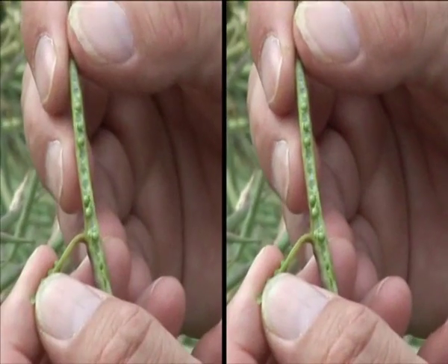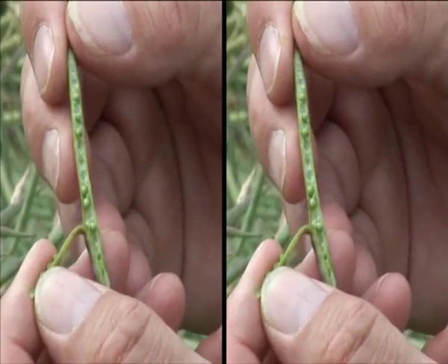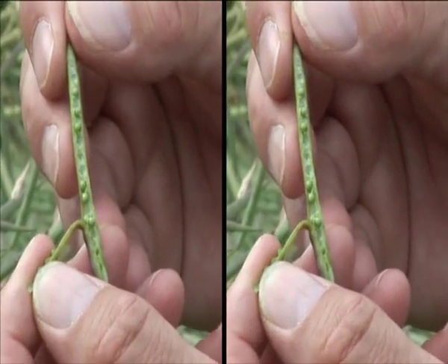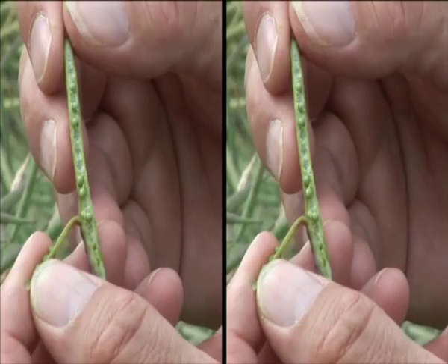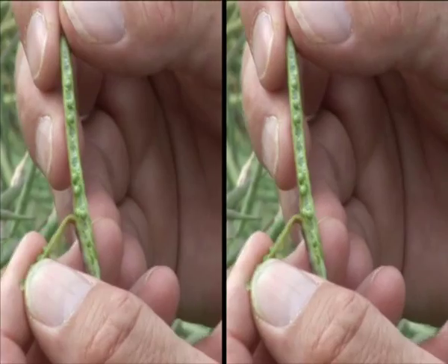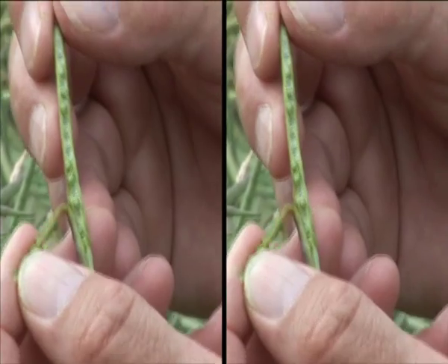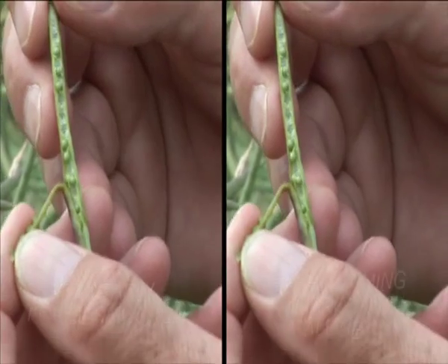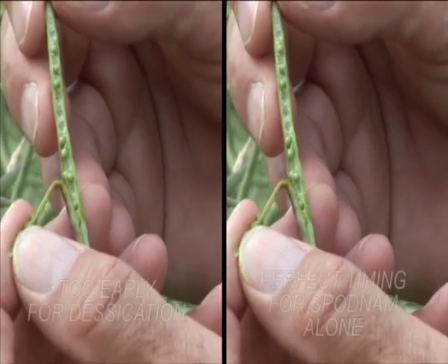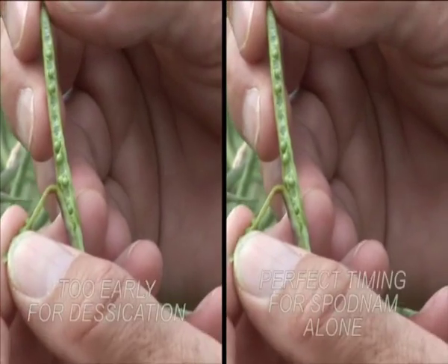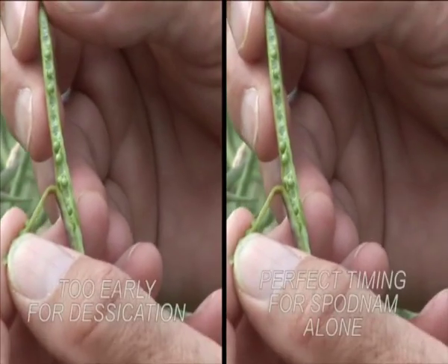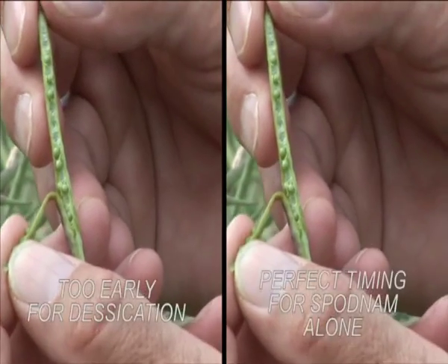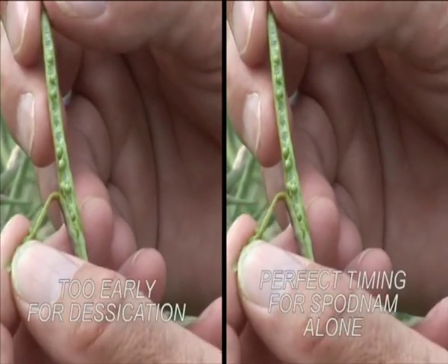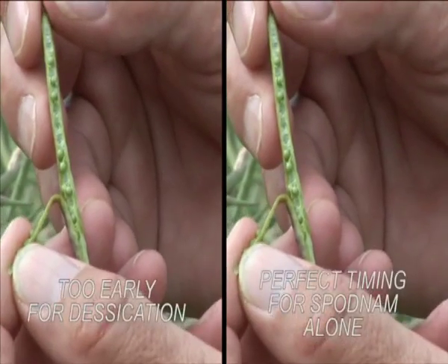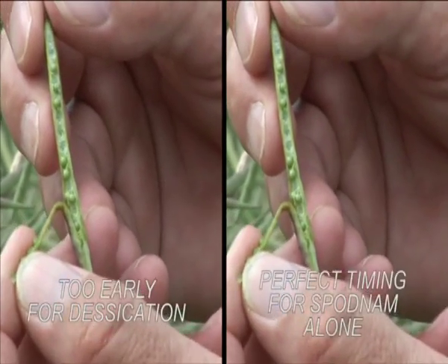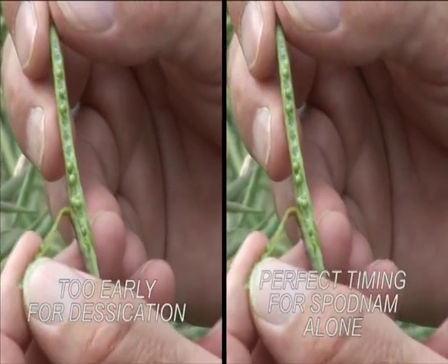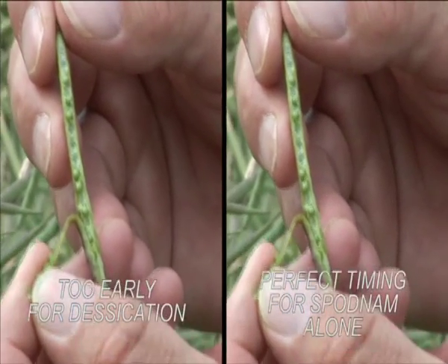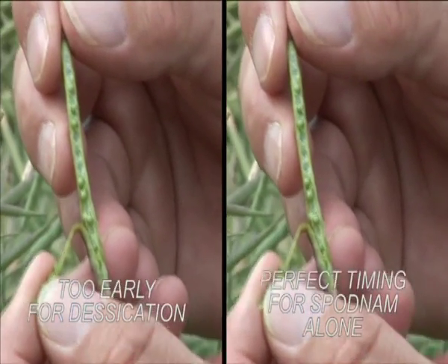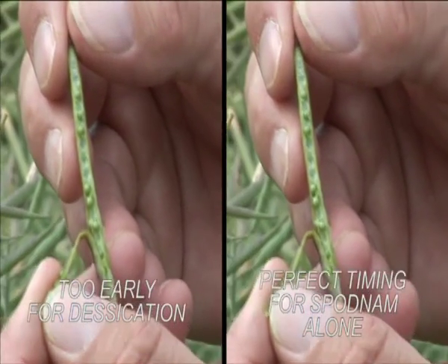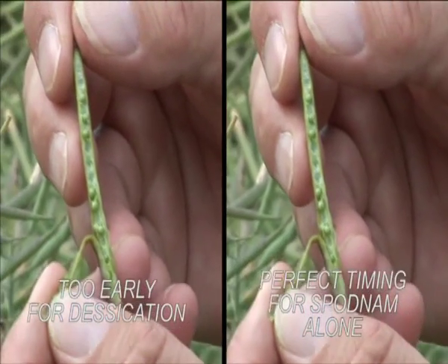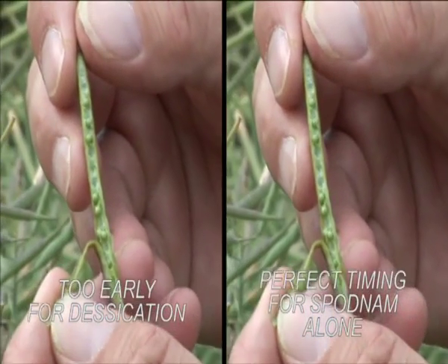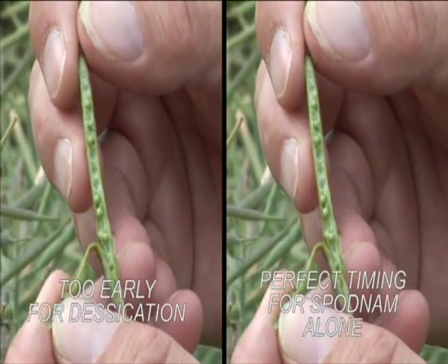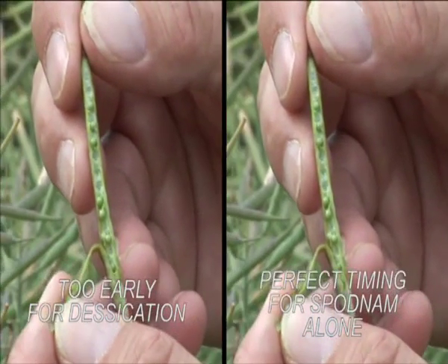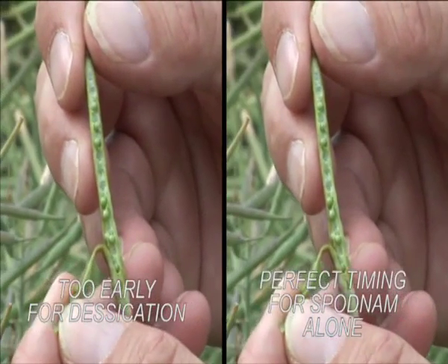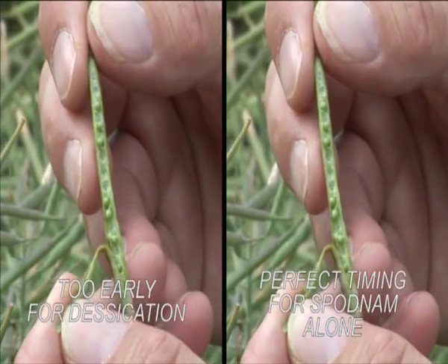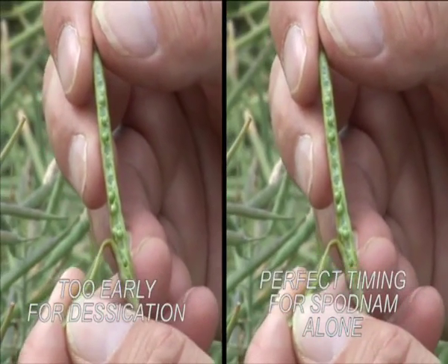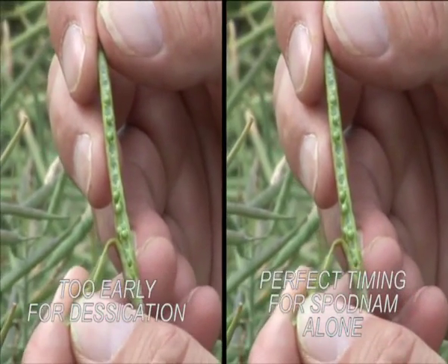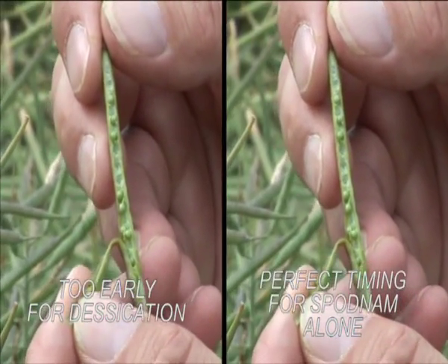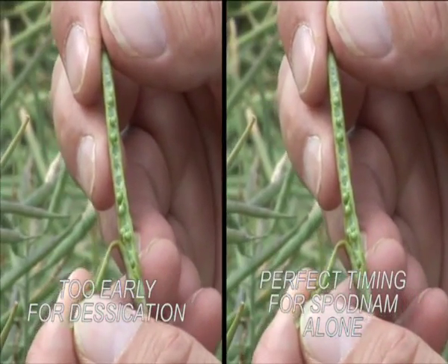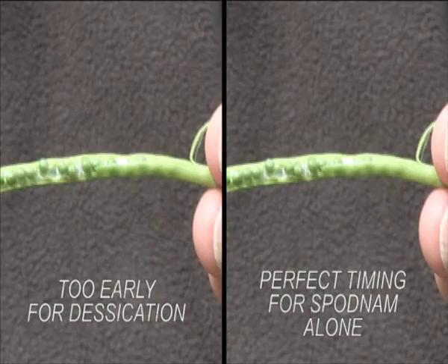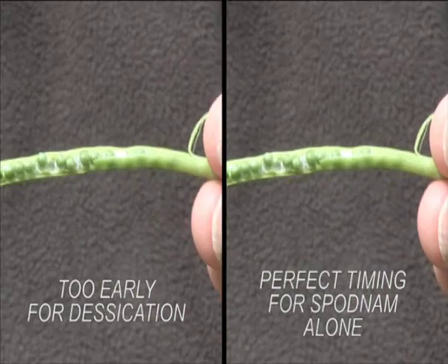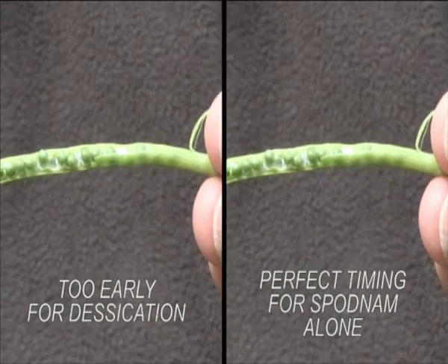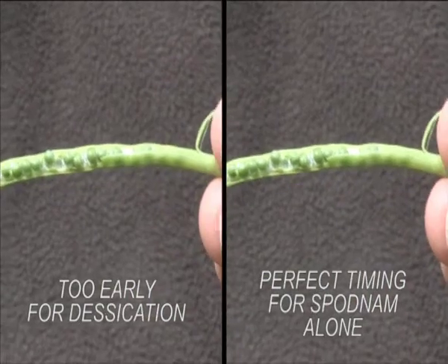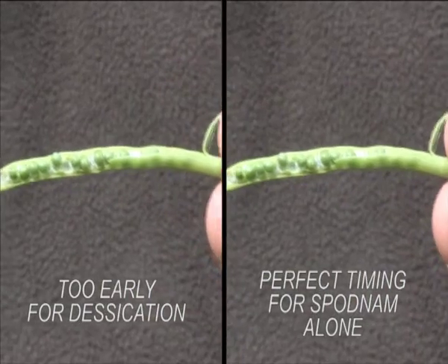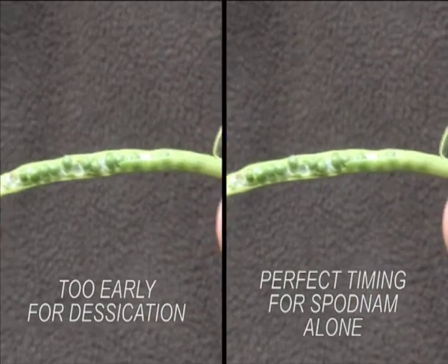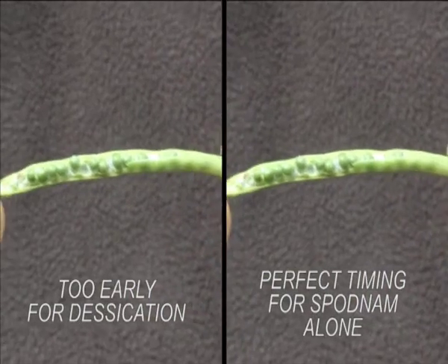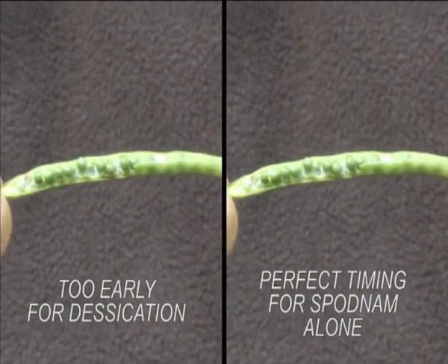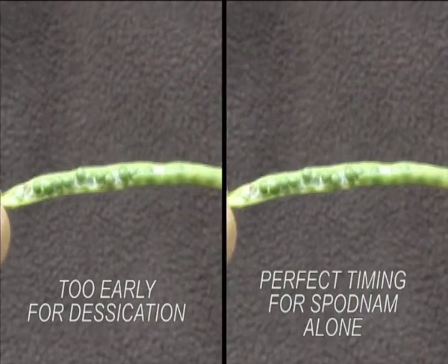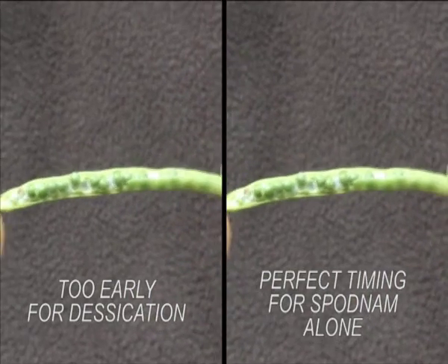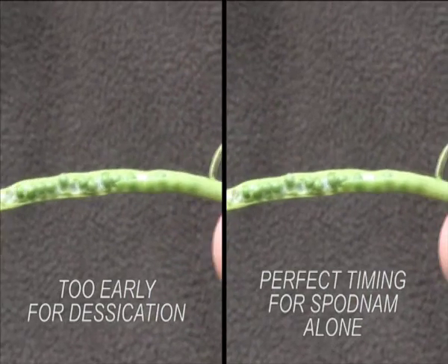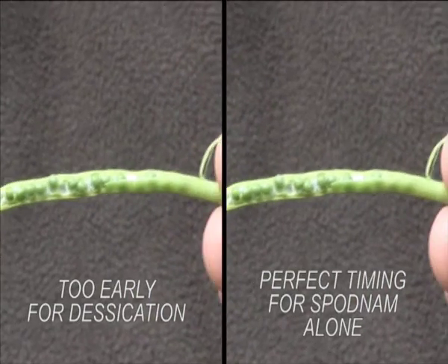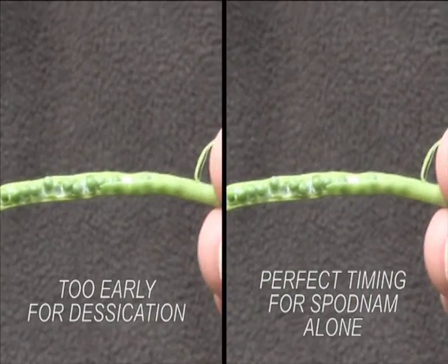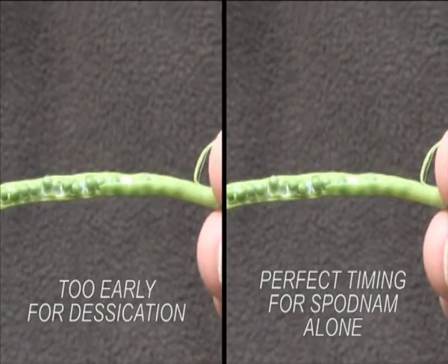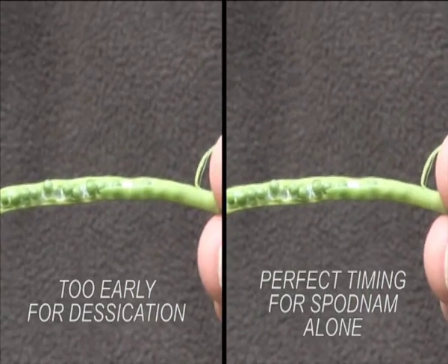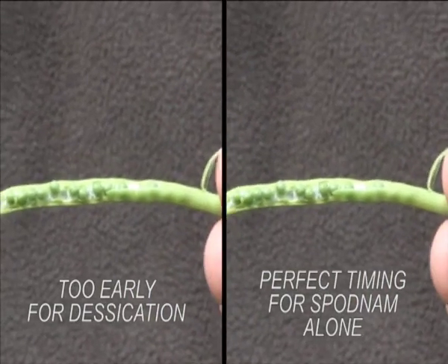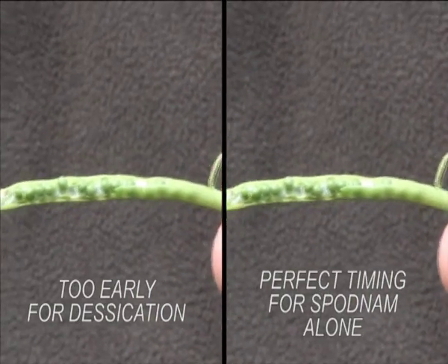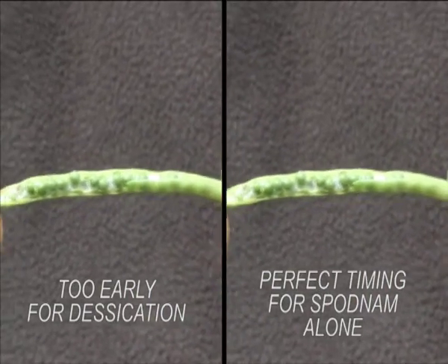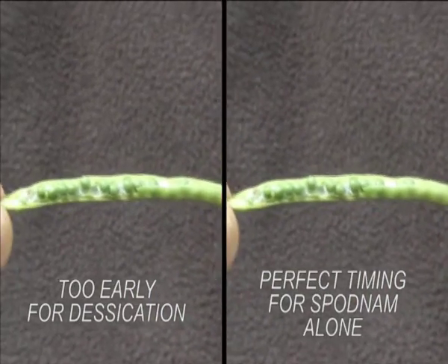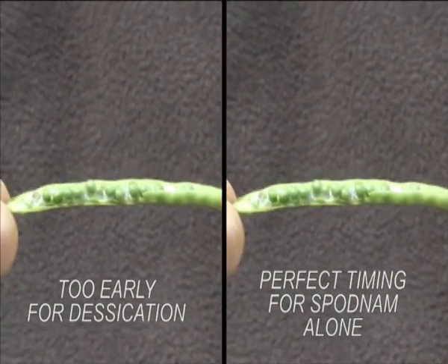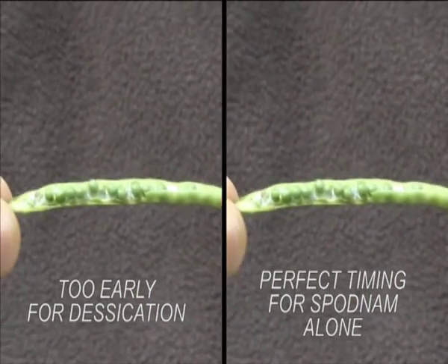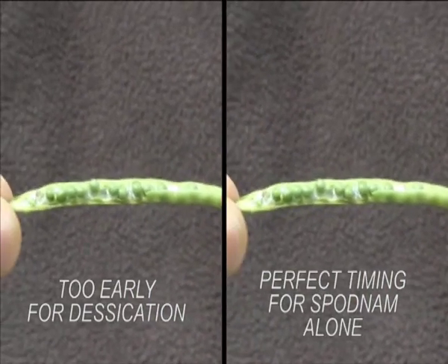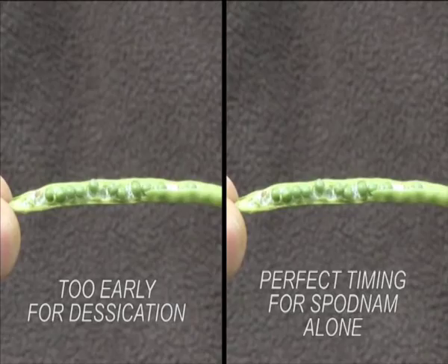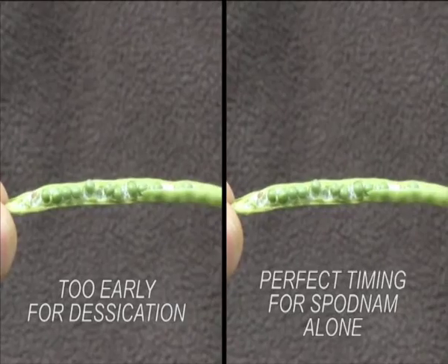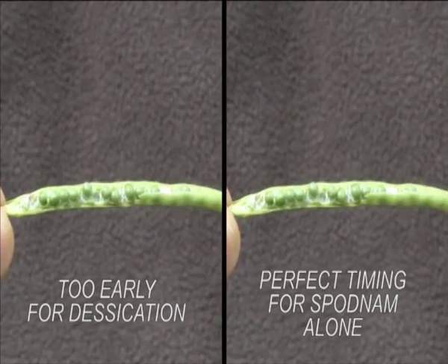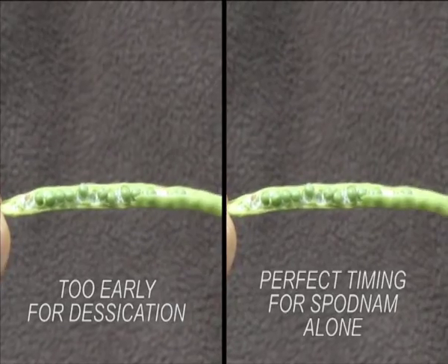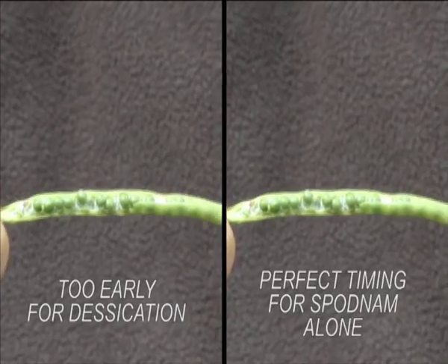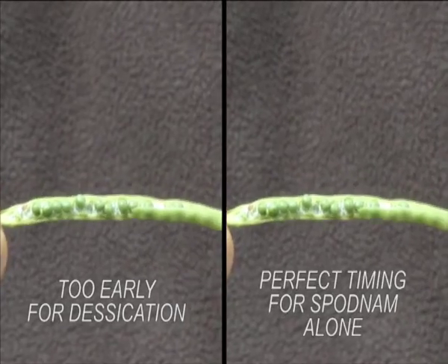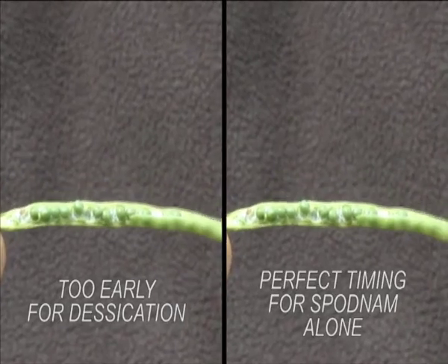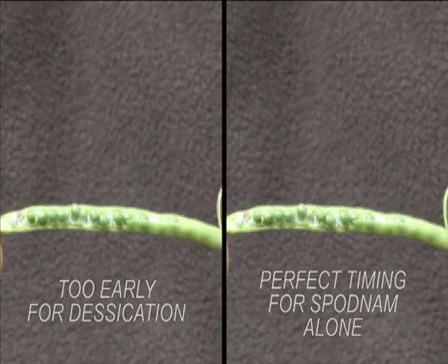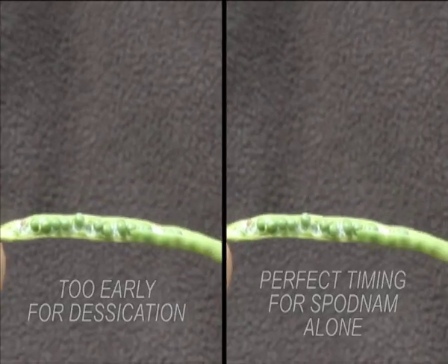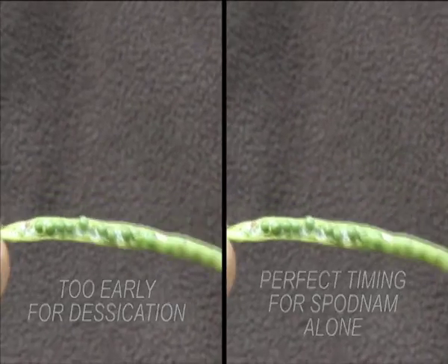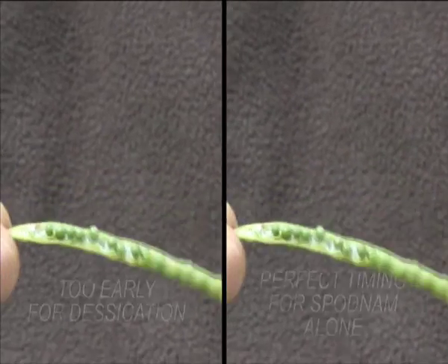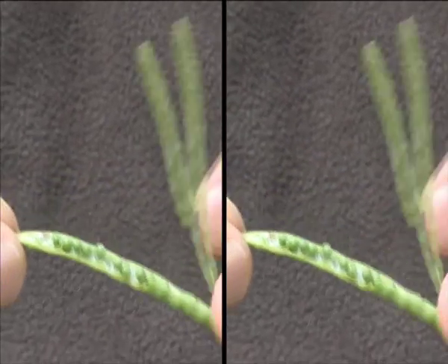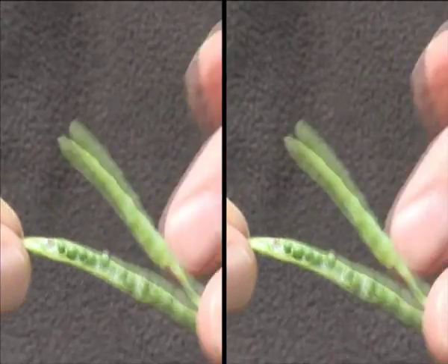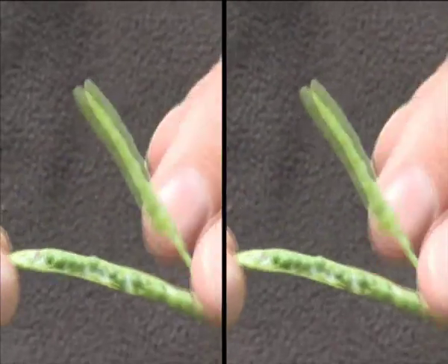When the majority of the seeds are fully formed and dark green, this is the timing for Spodnam alone.